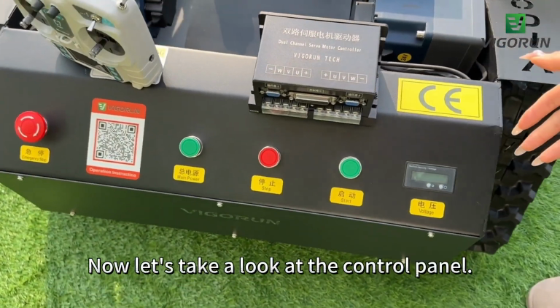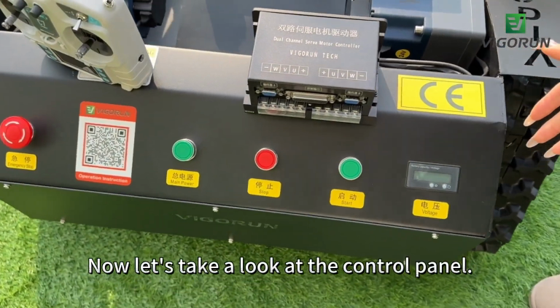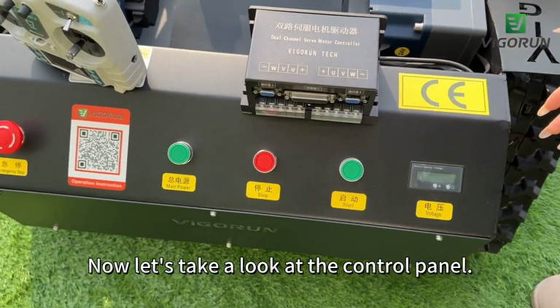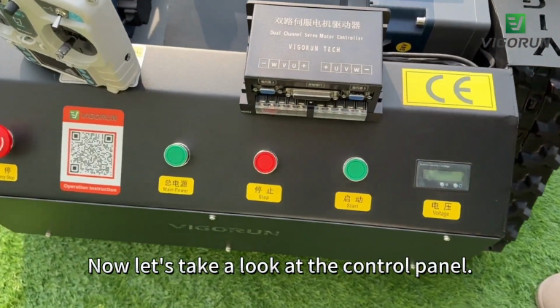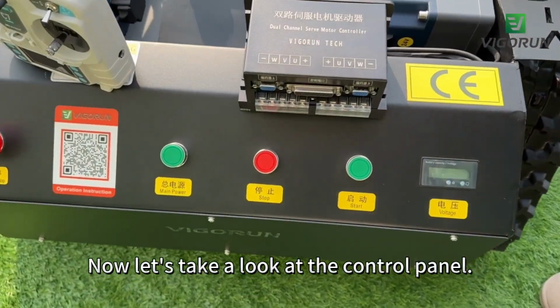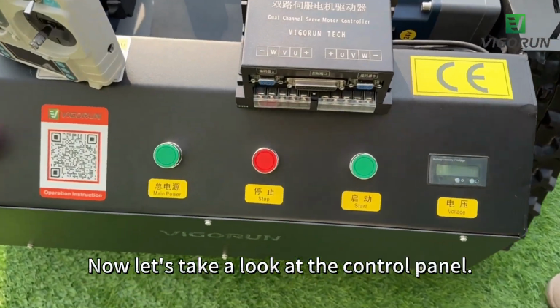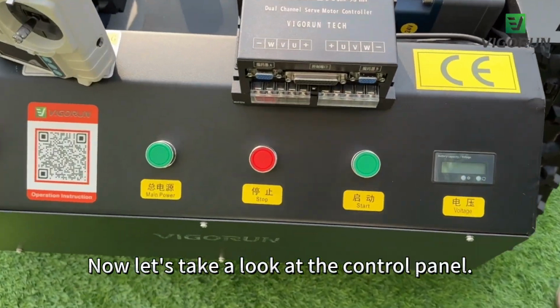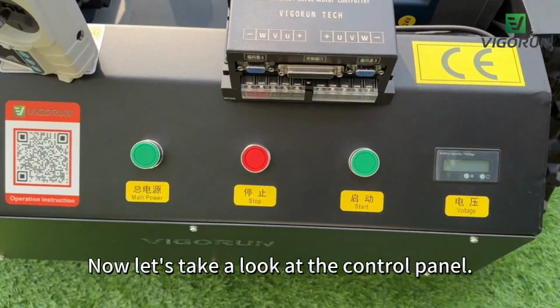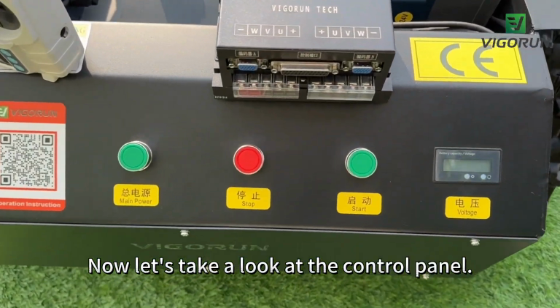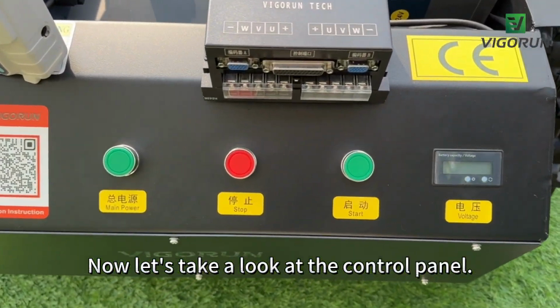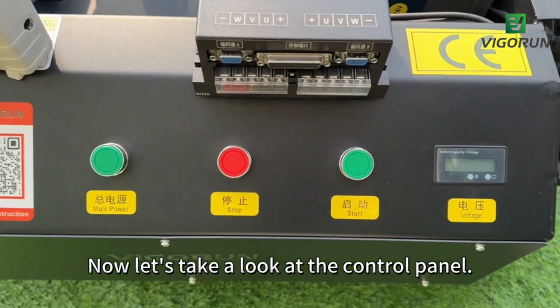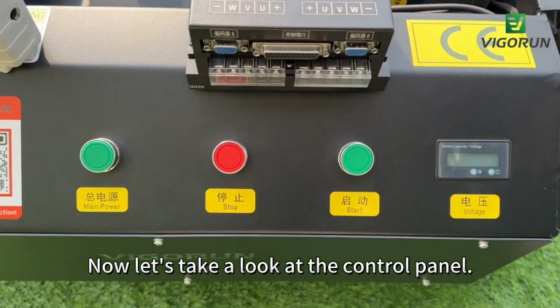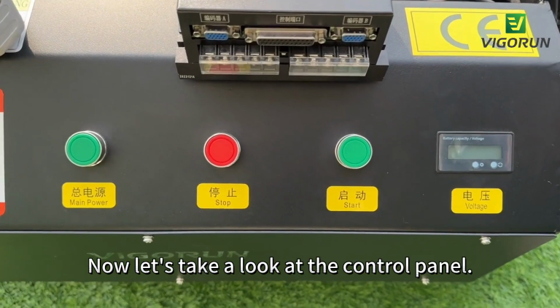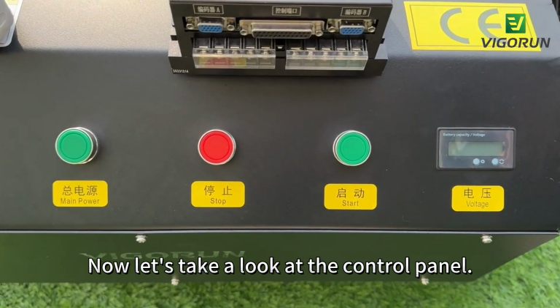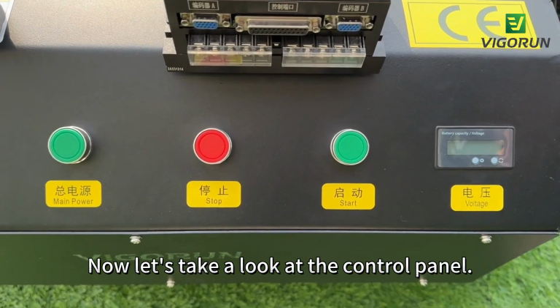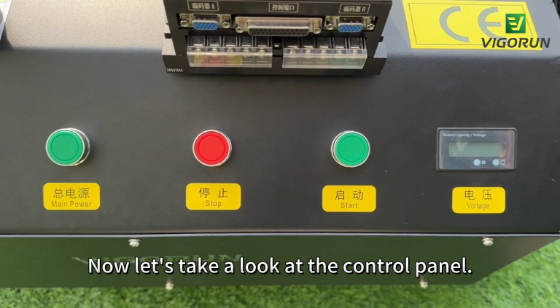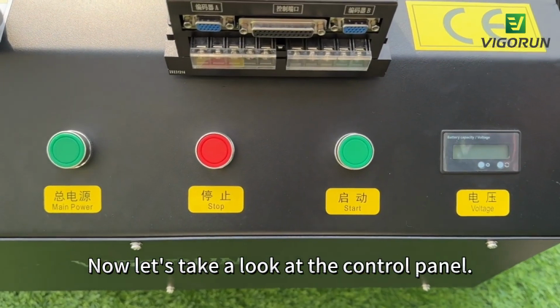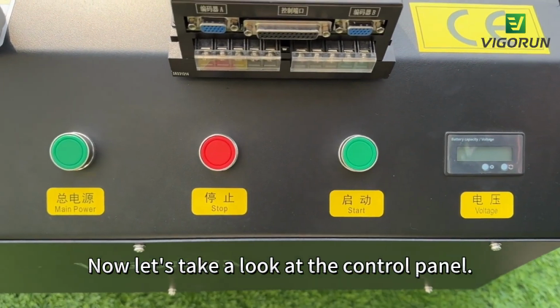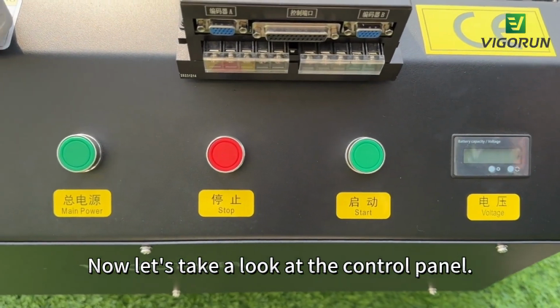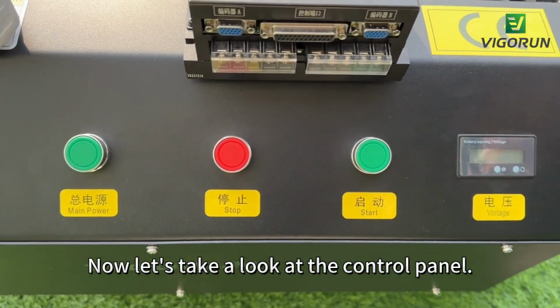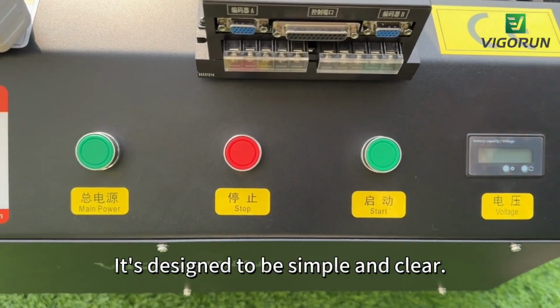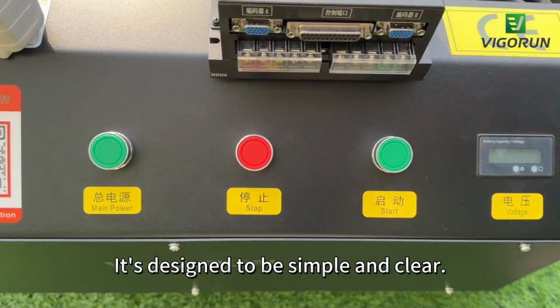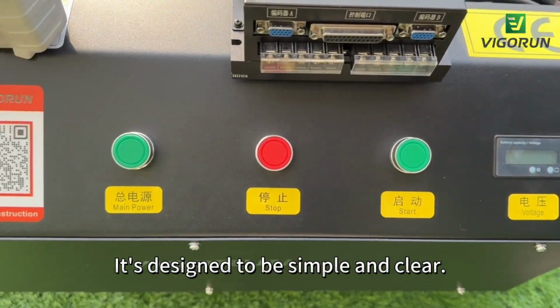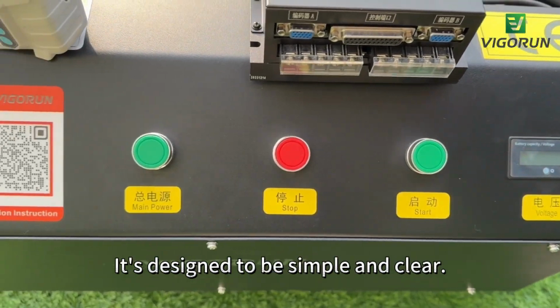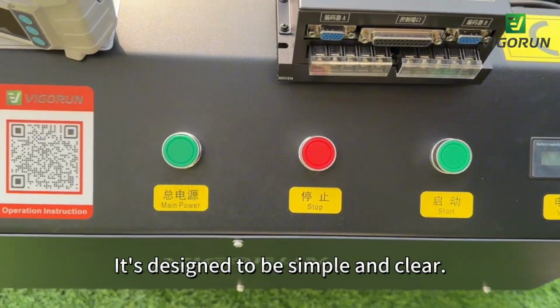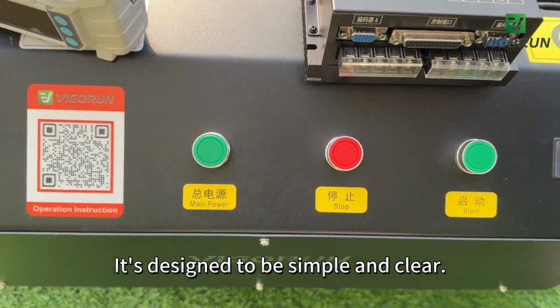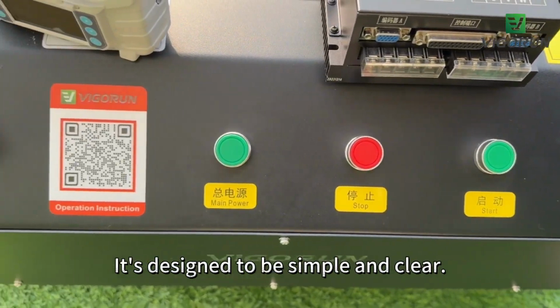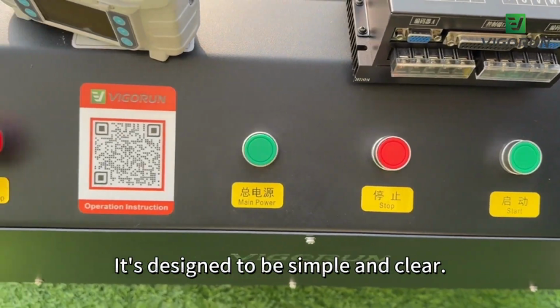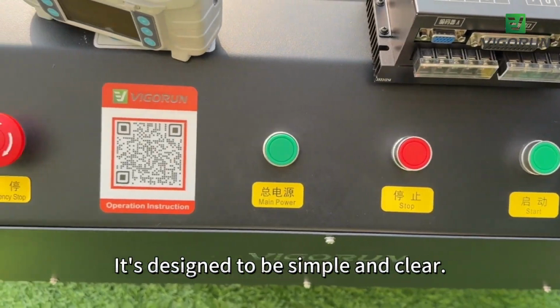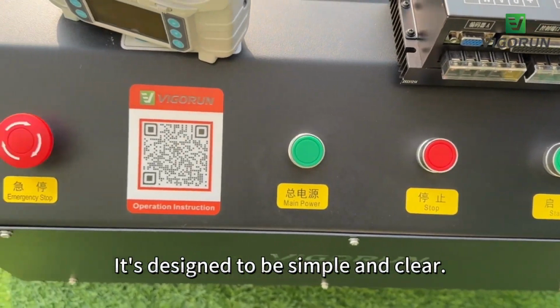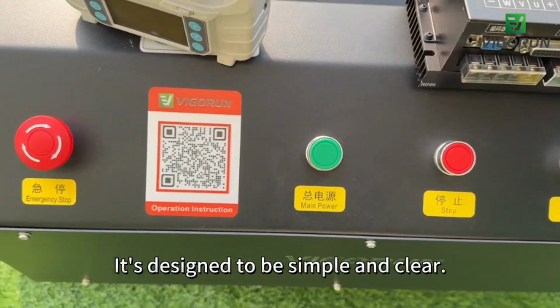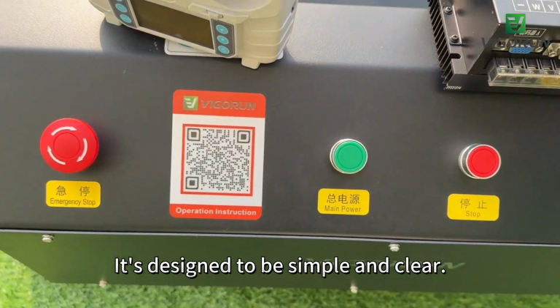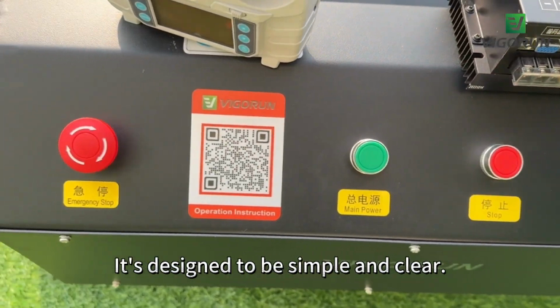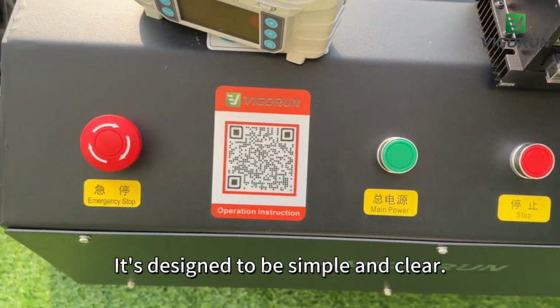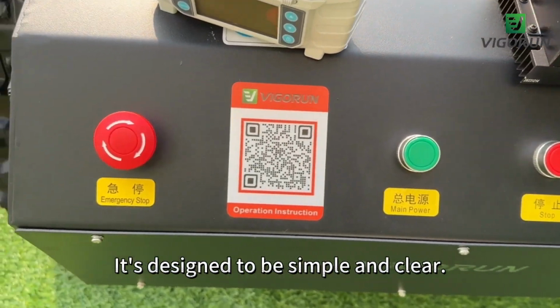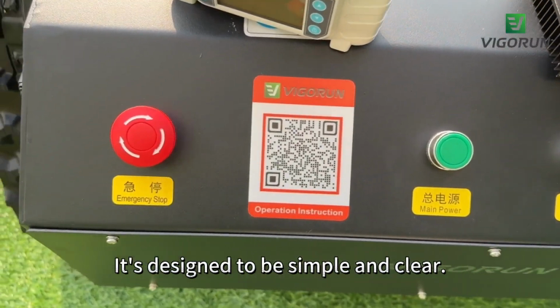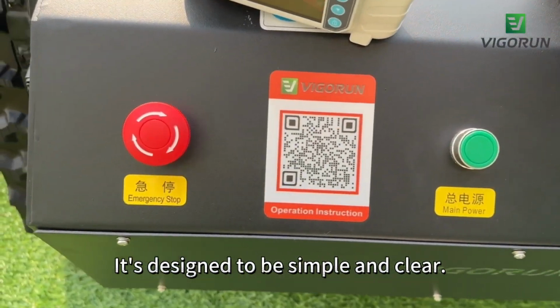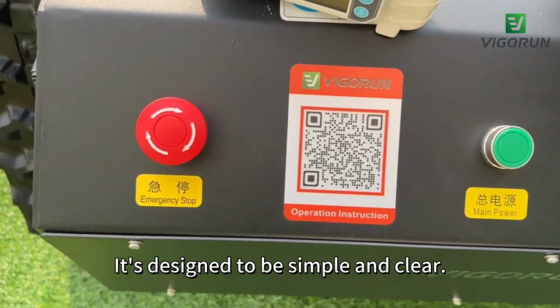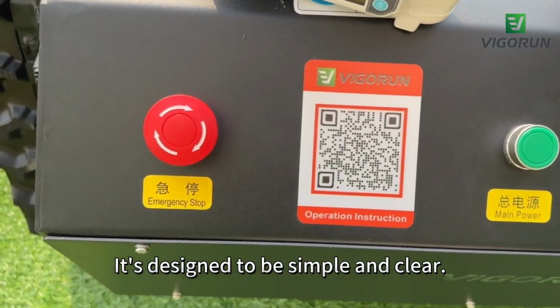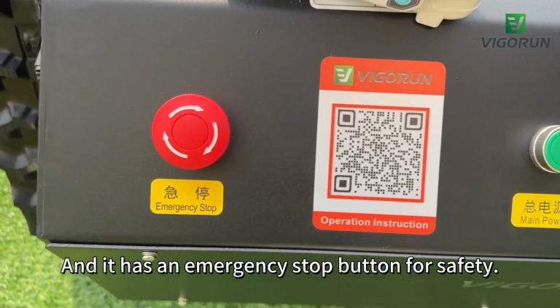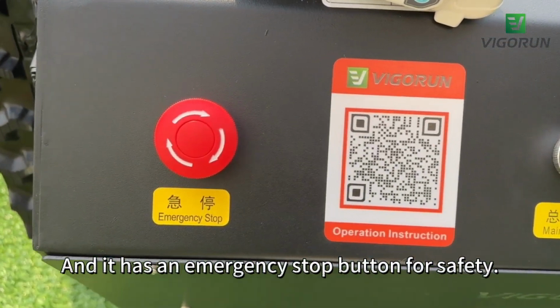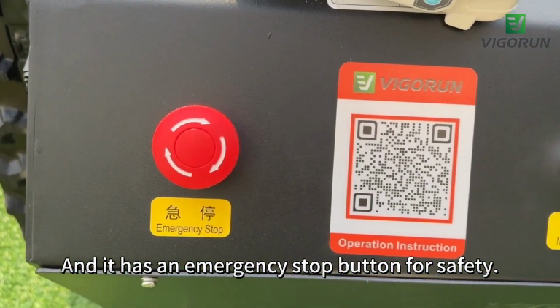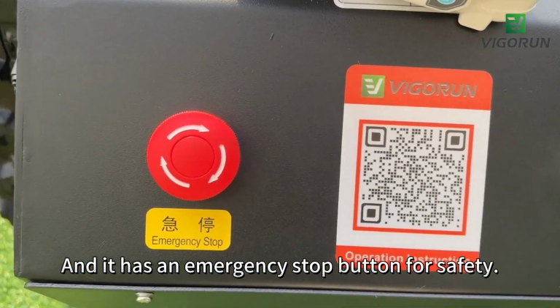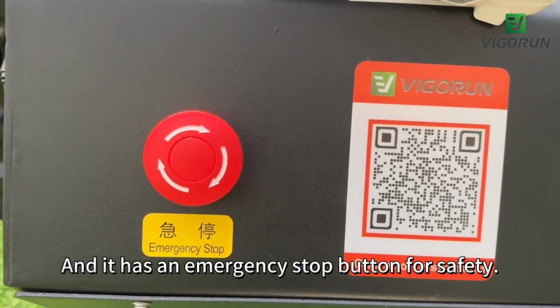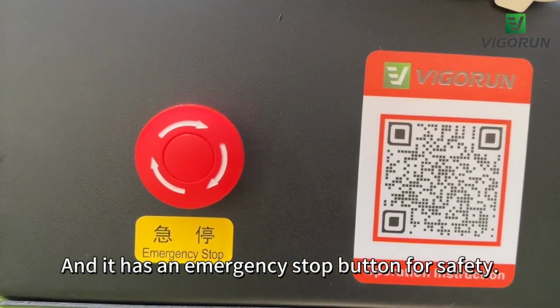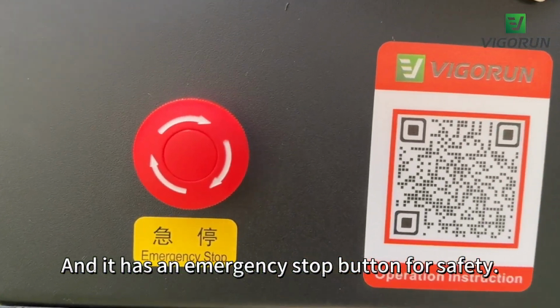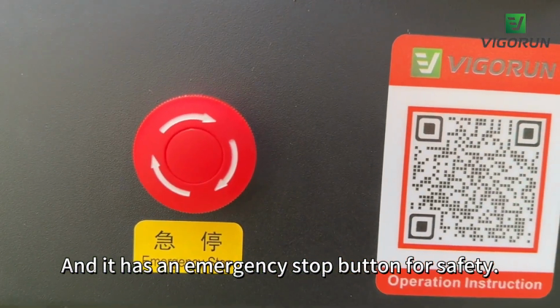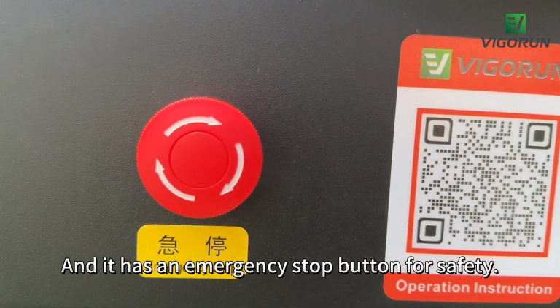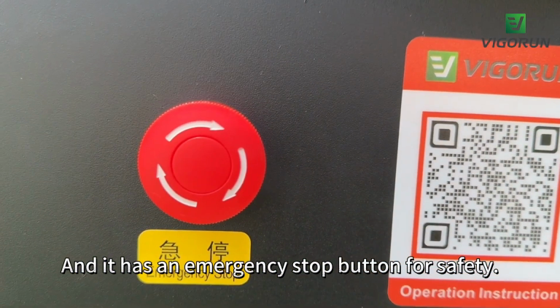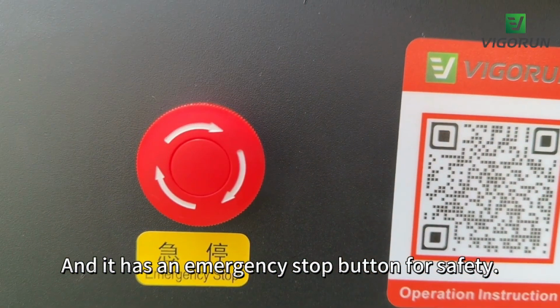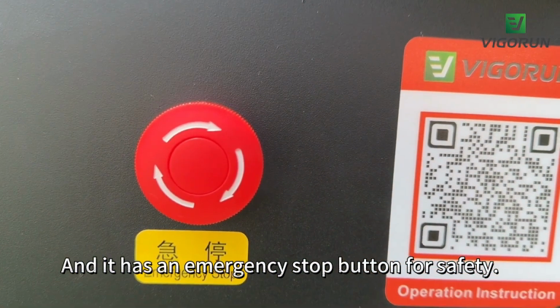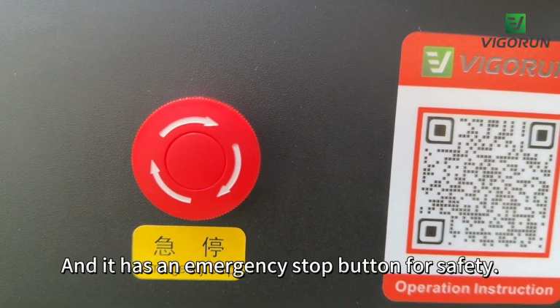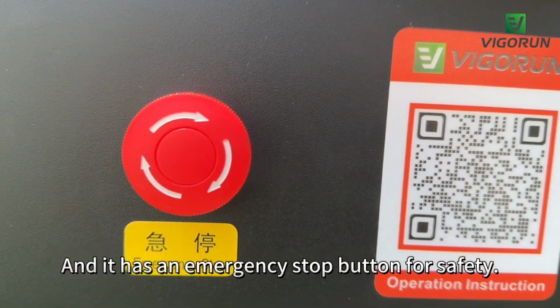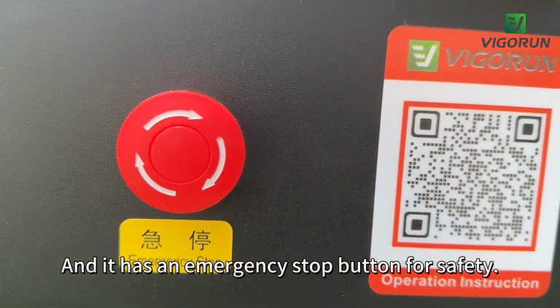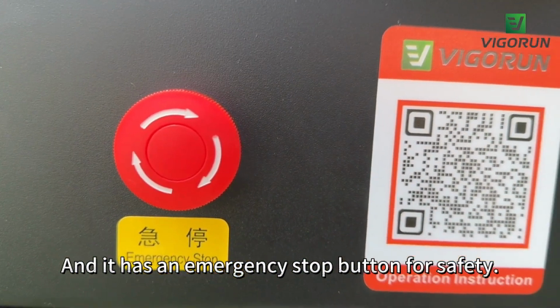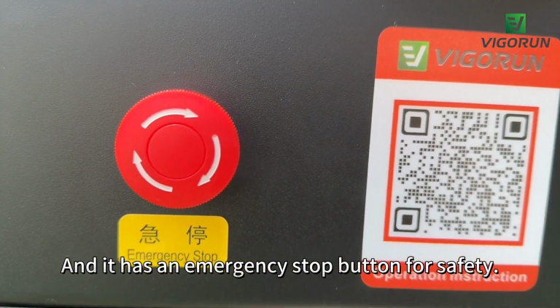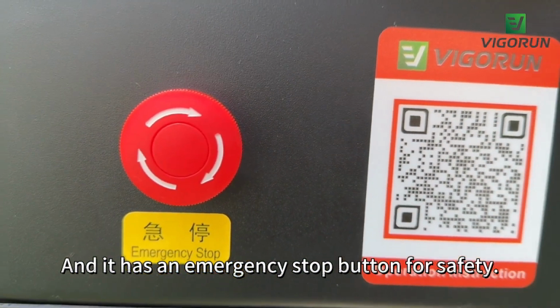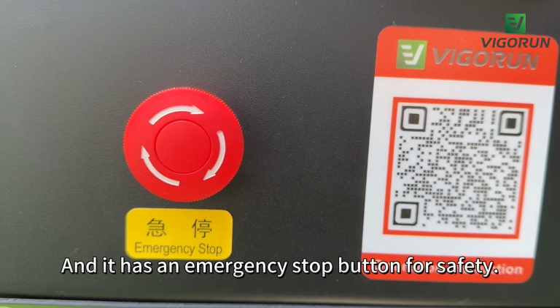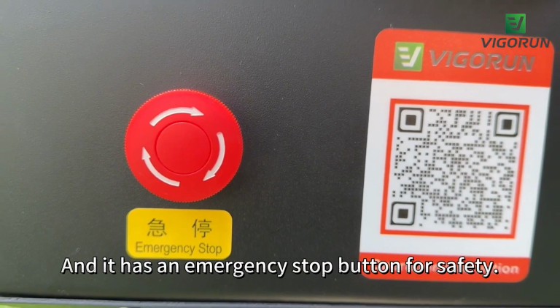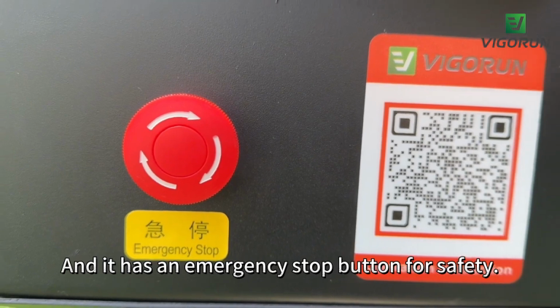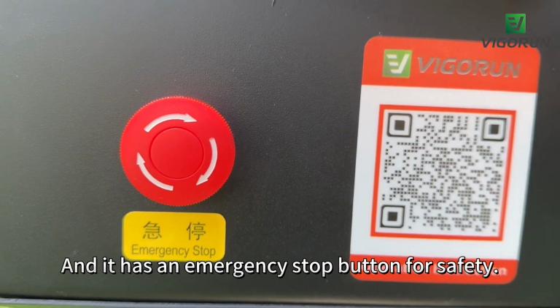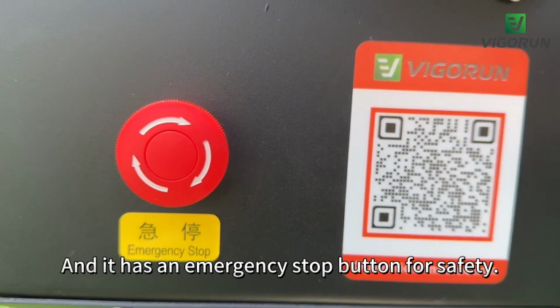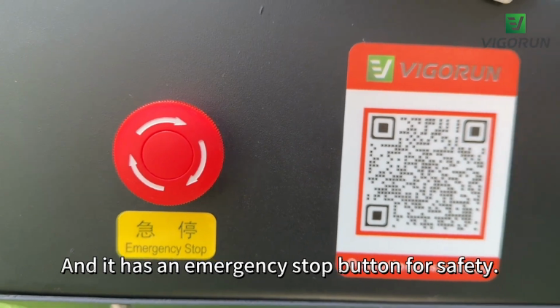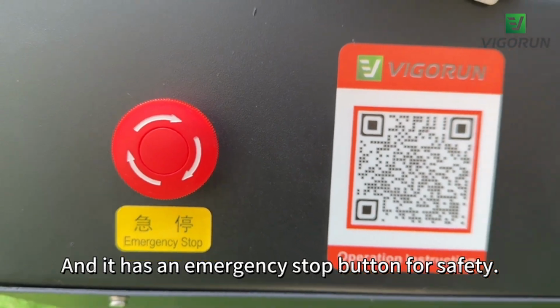Now let's take a look at the control panel. It's designed to be simple and clear, and it has an emergency stop button for safety.